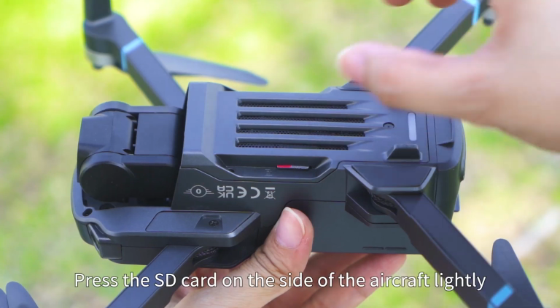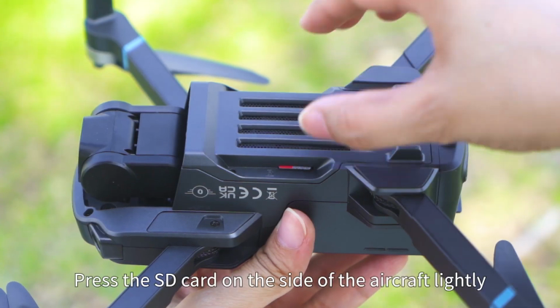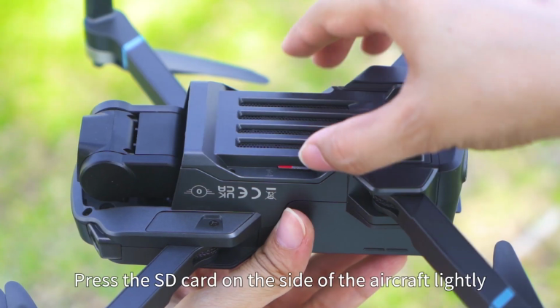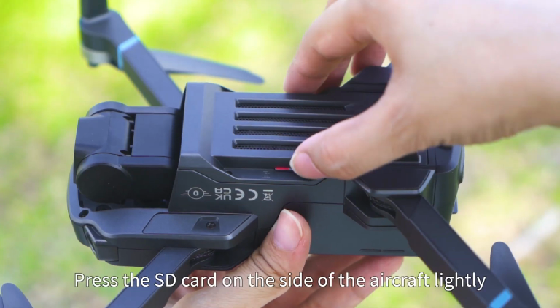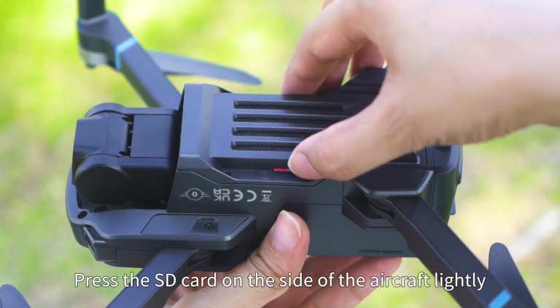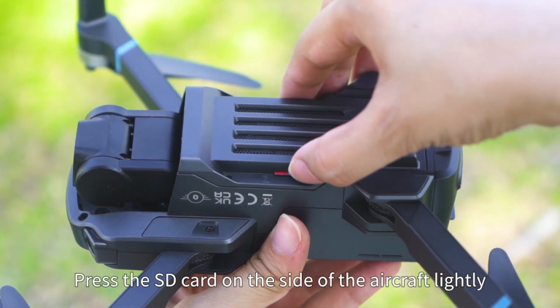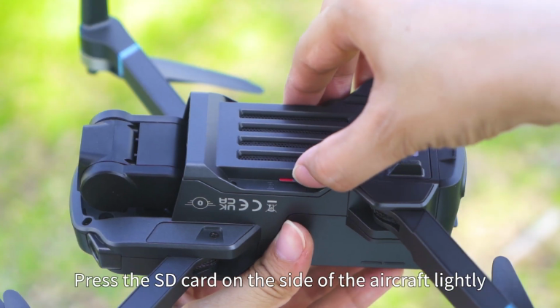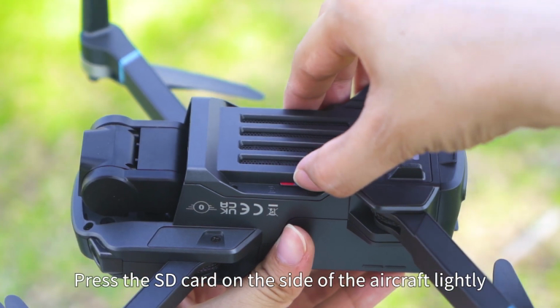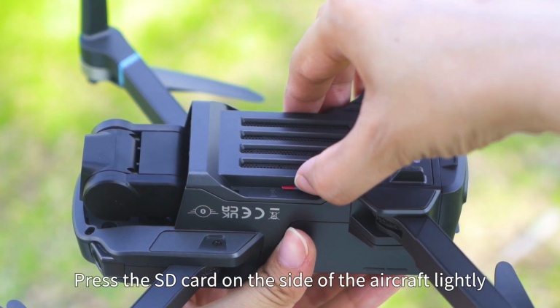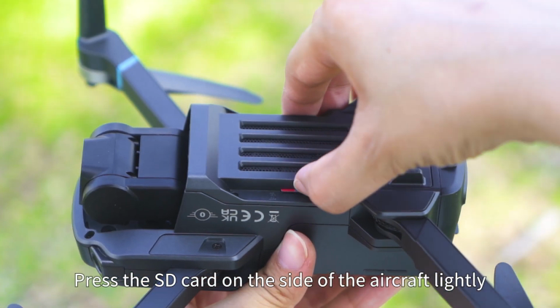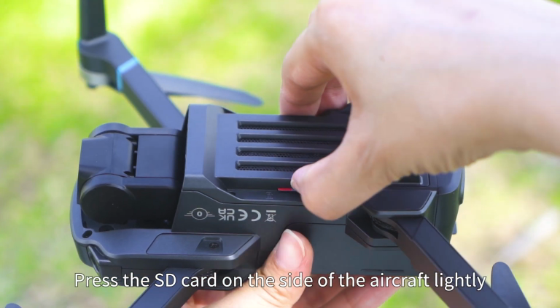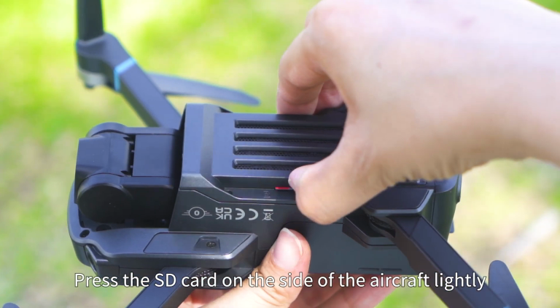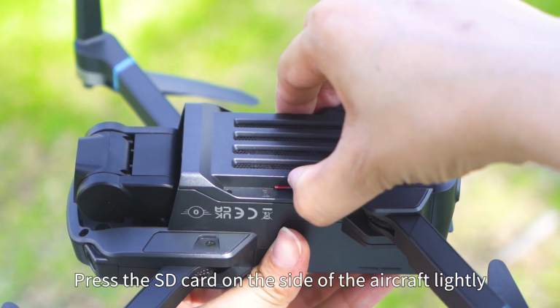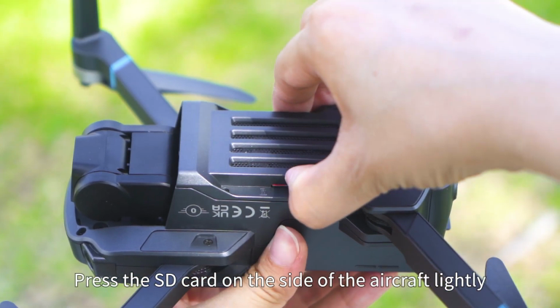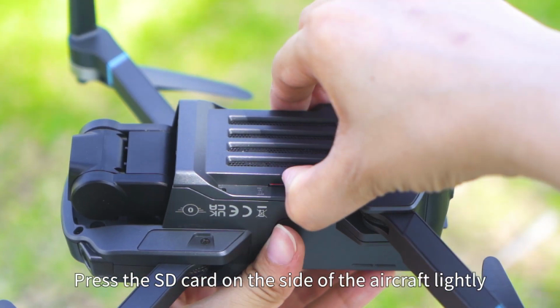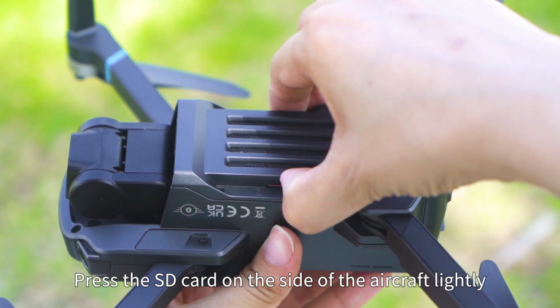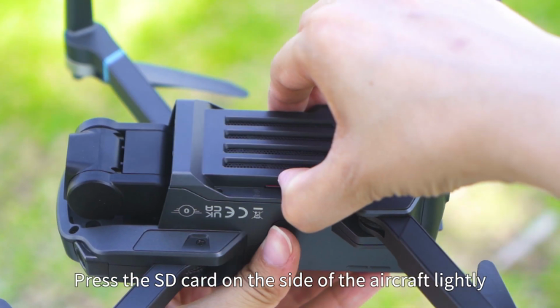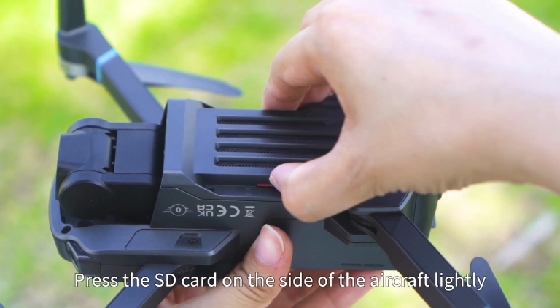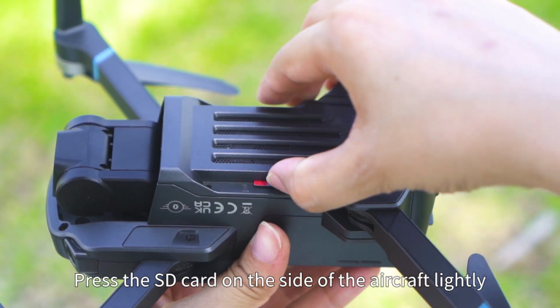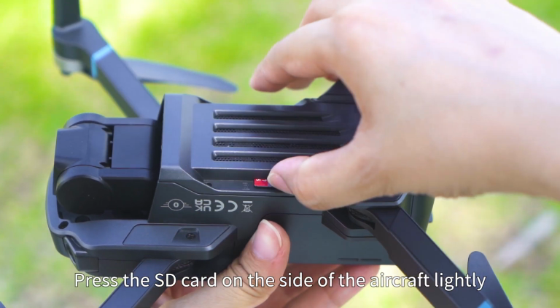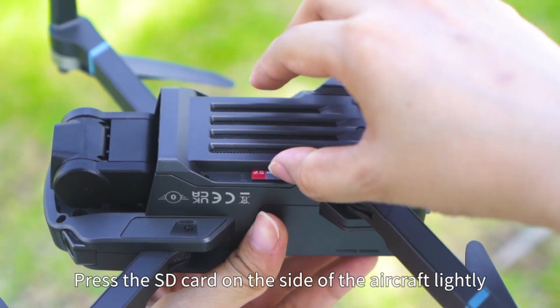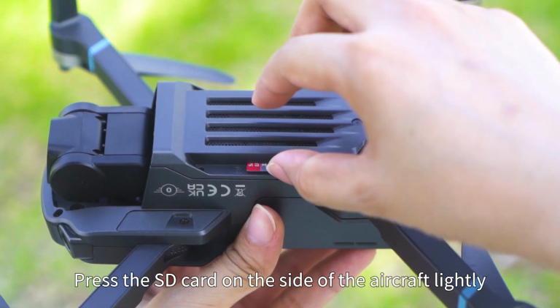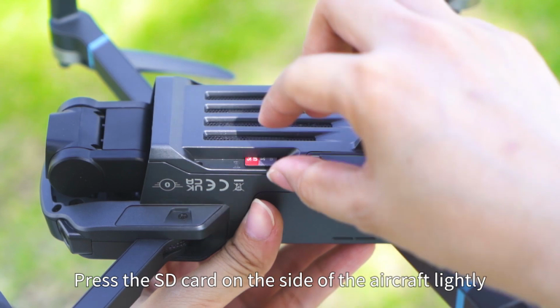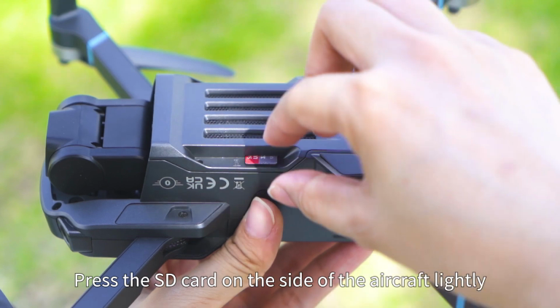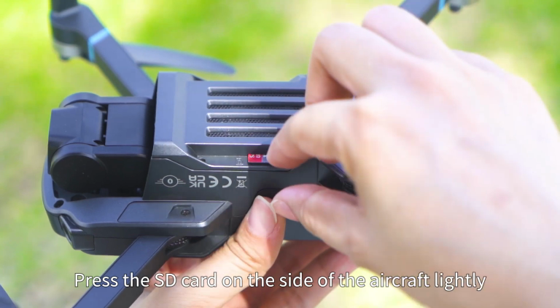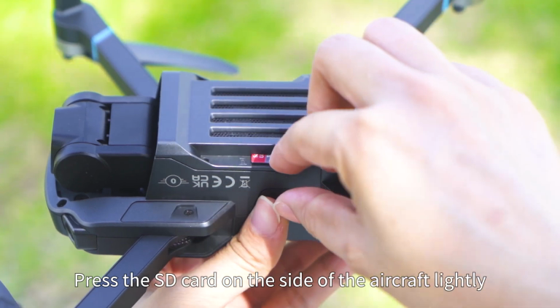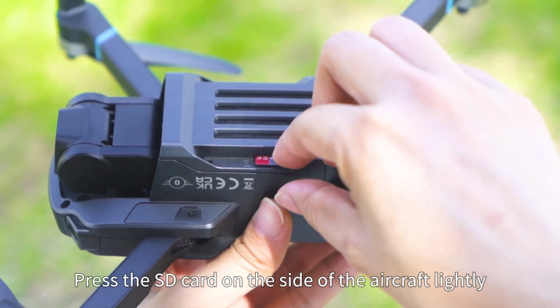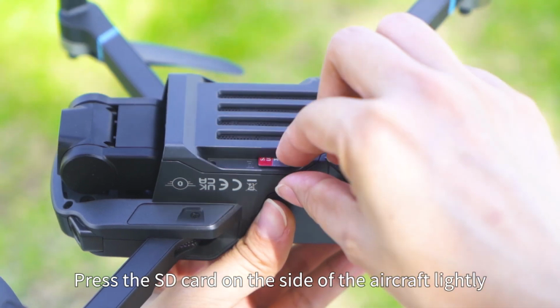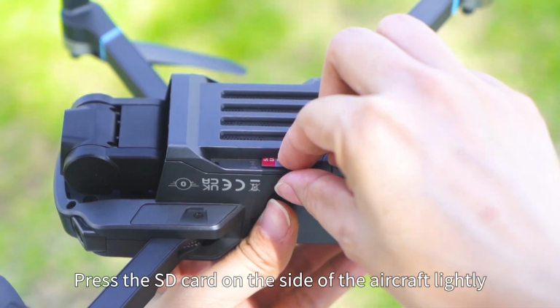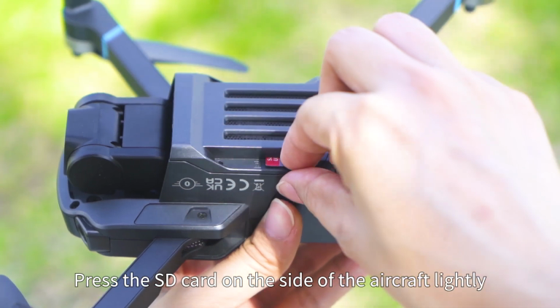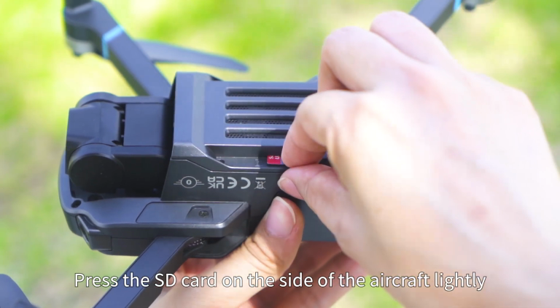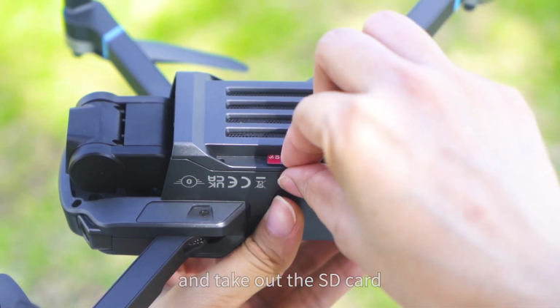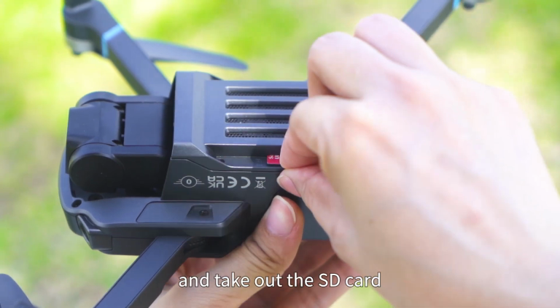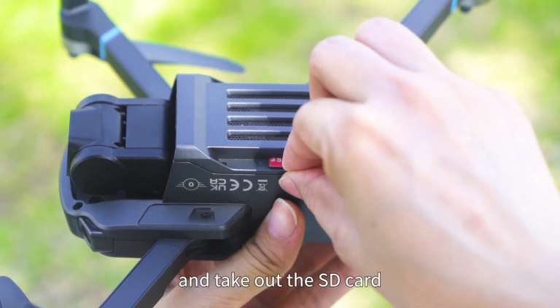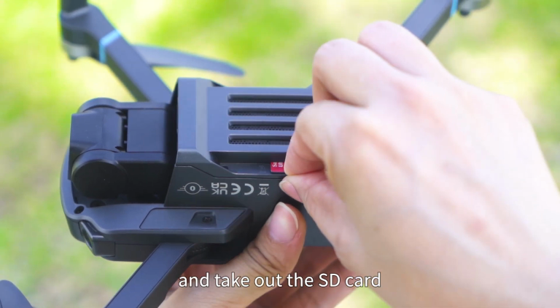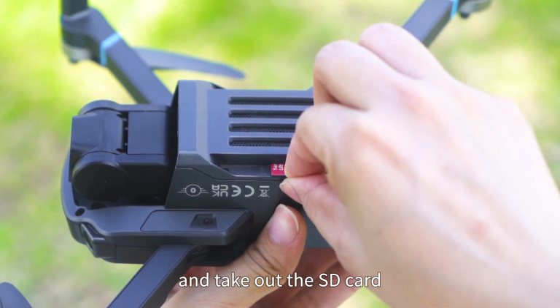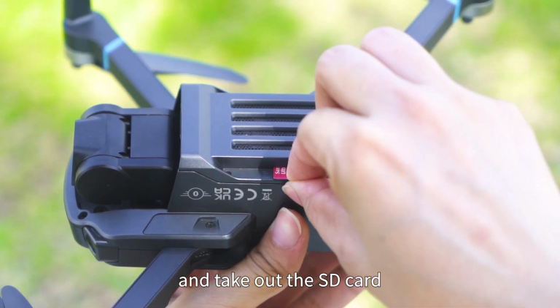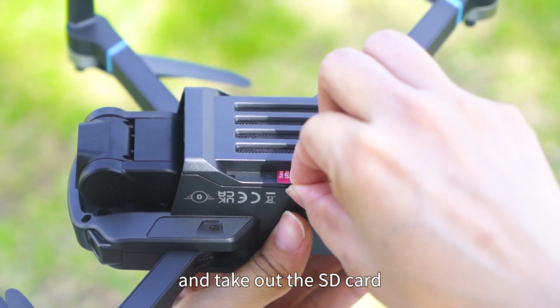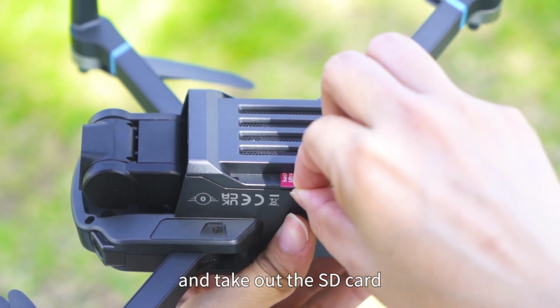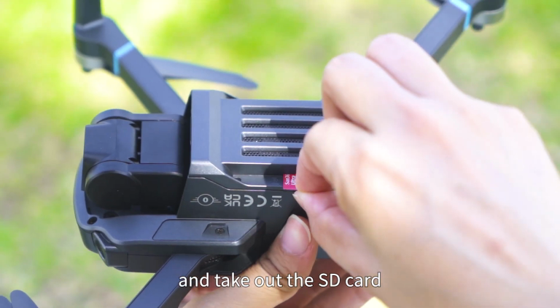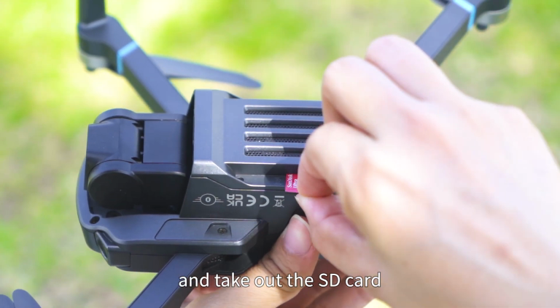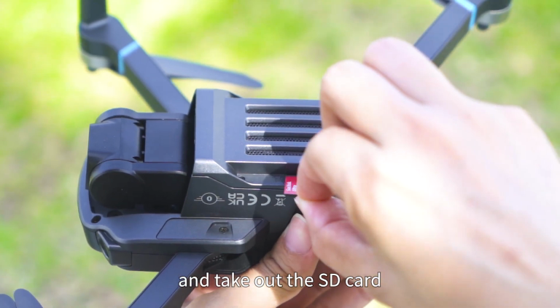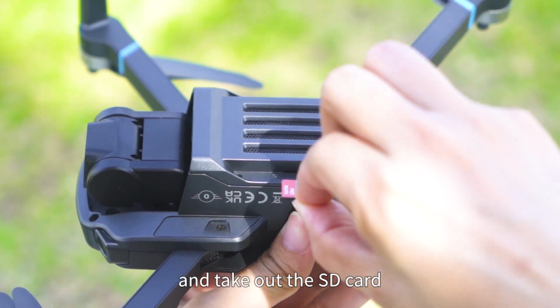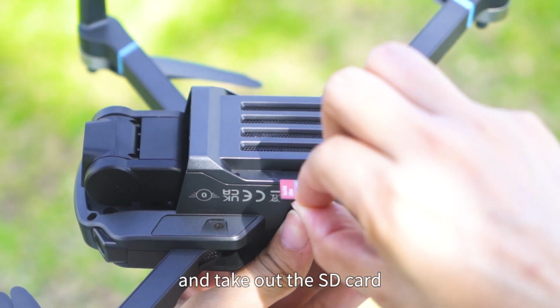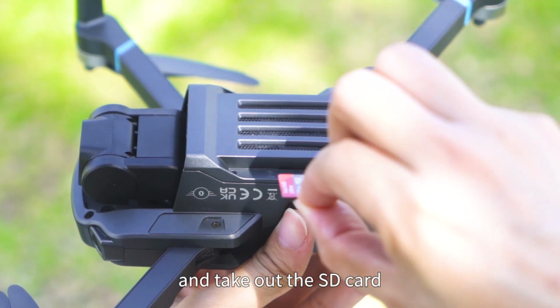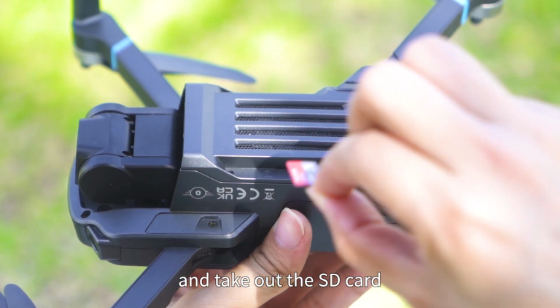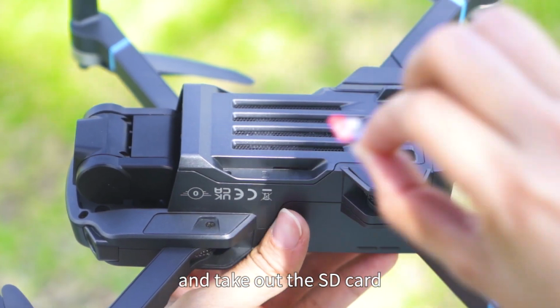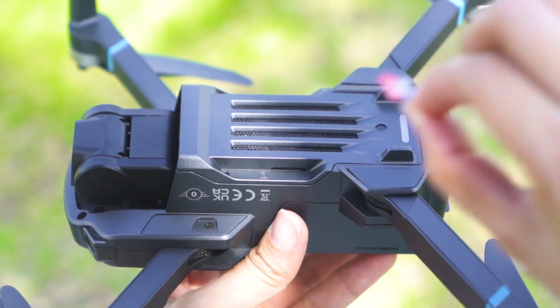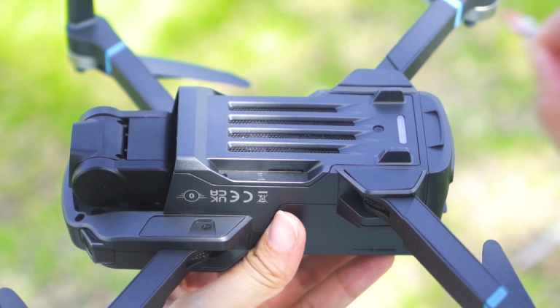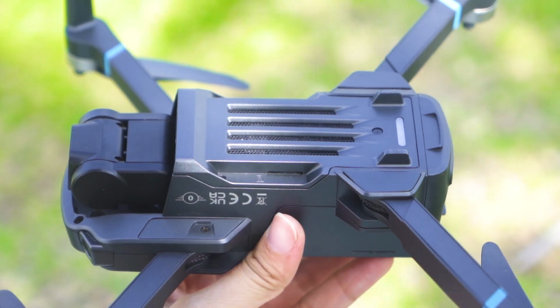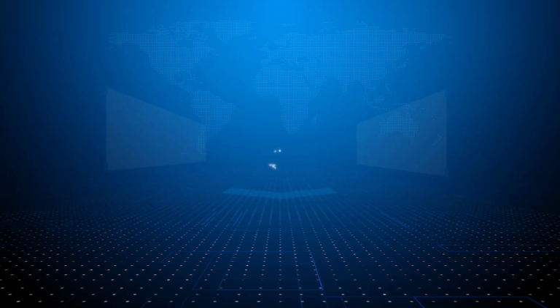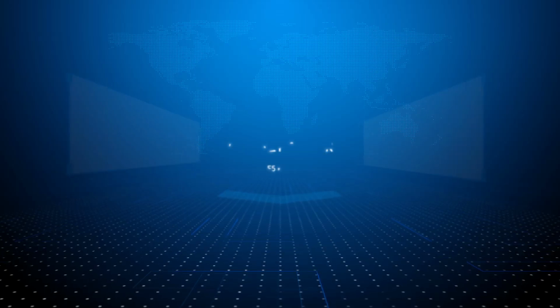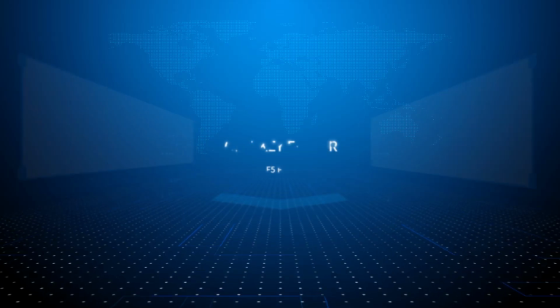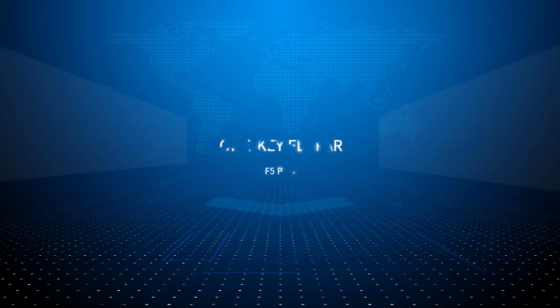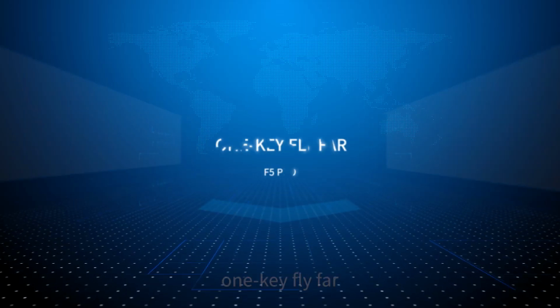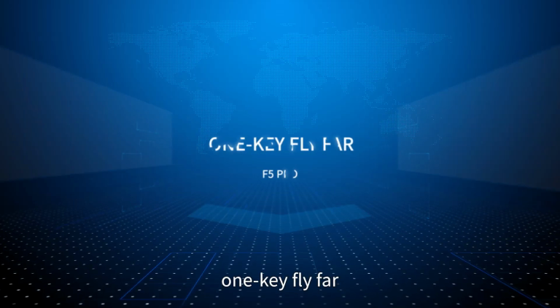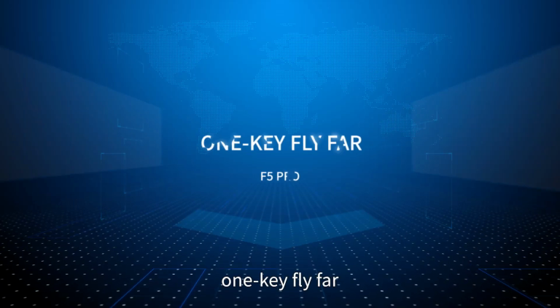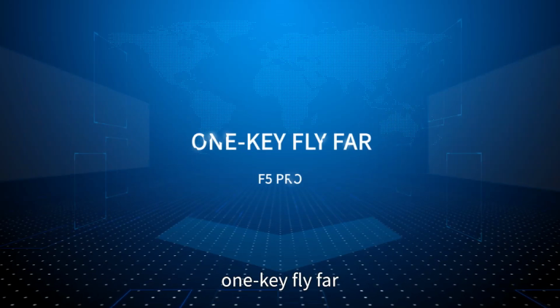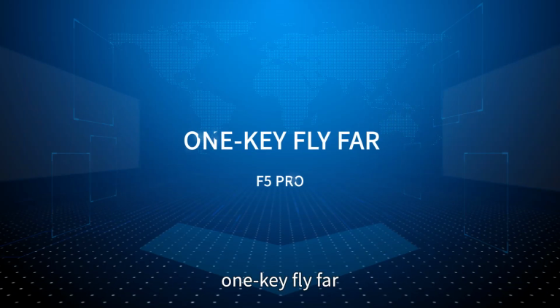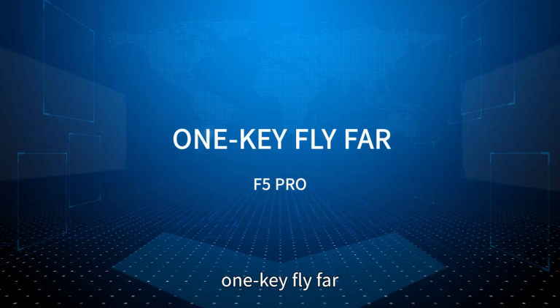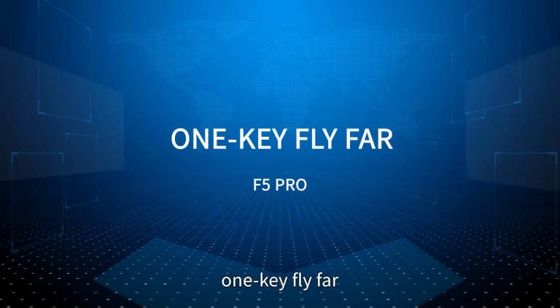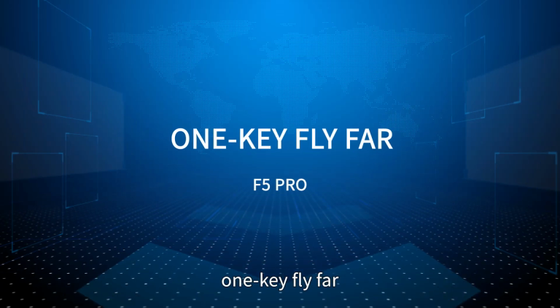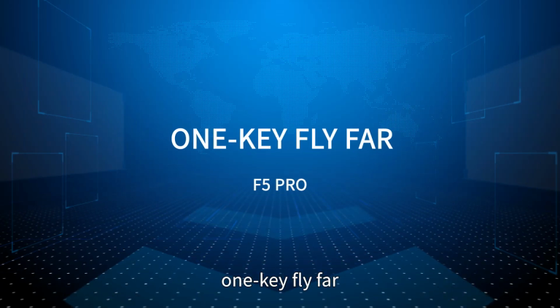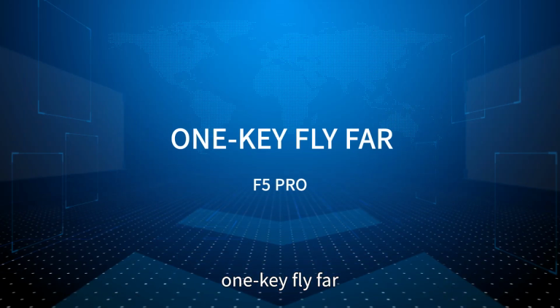Press the SD card on the side of the machine lightly to take it out.